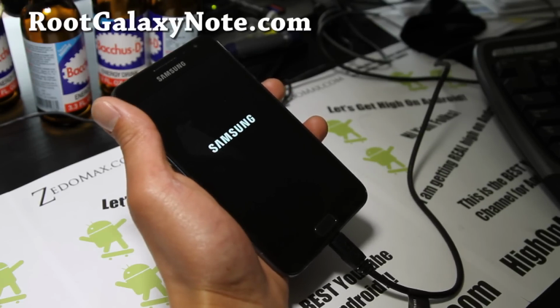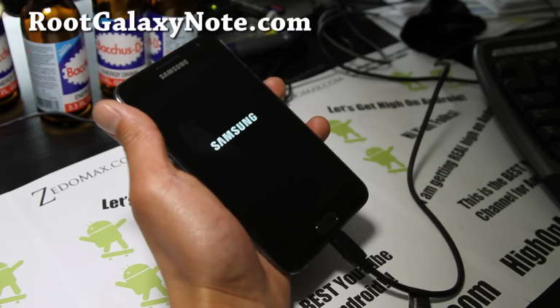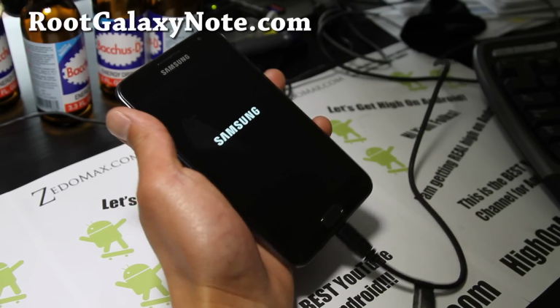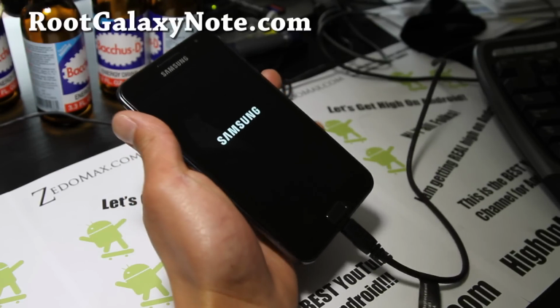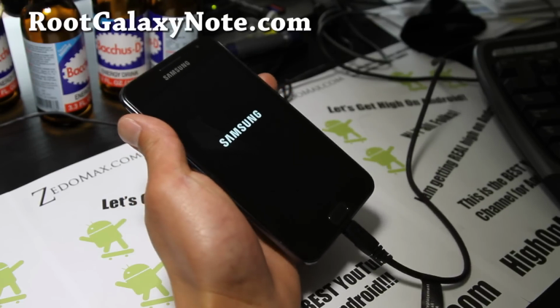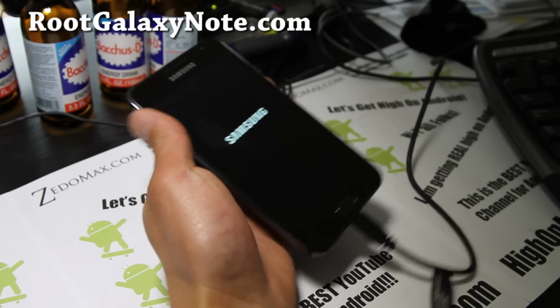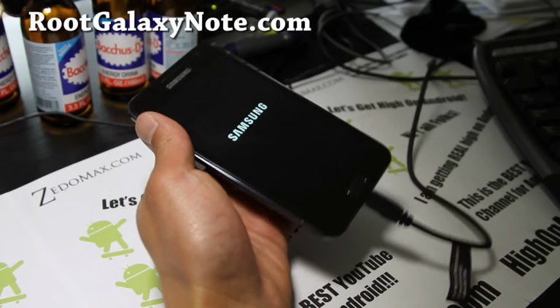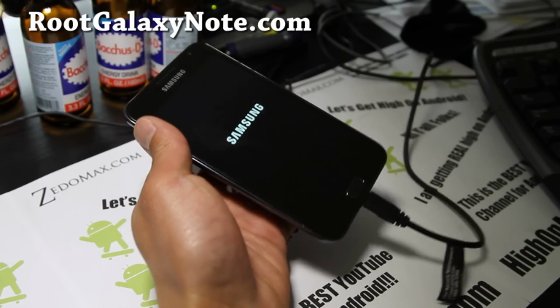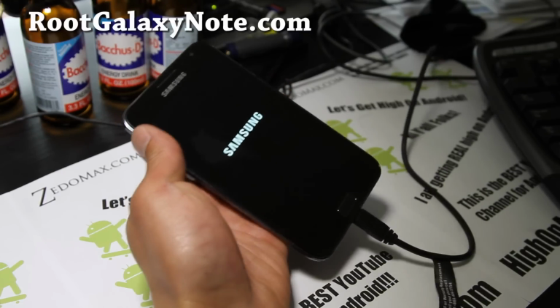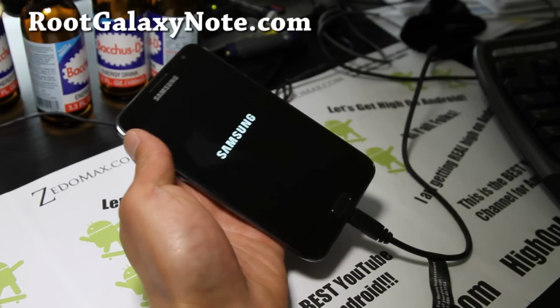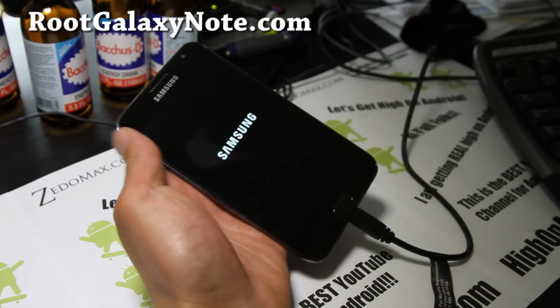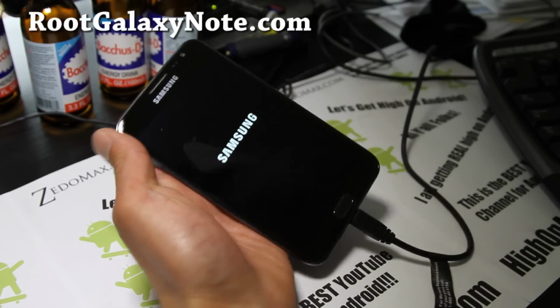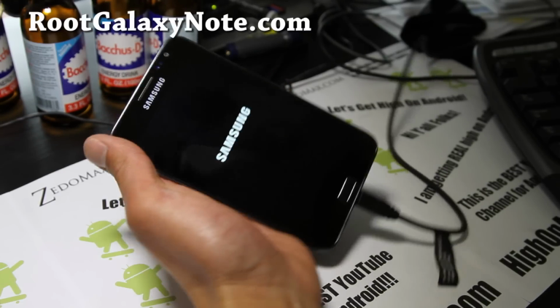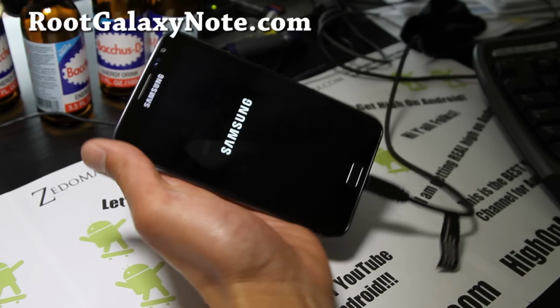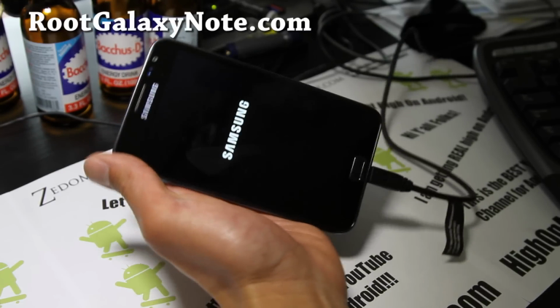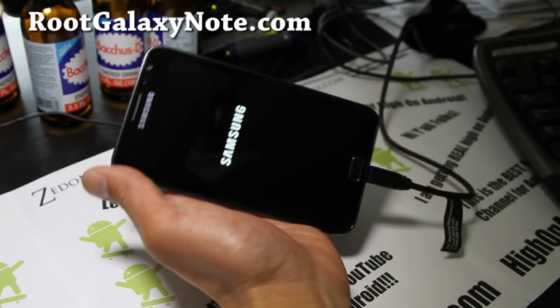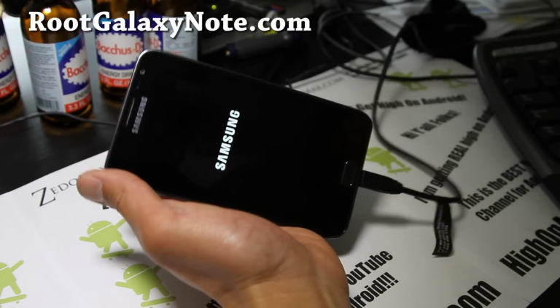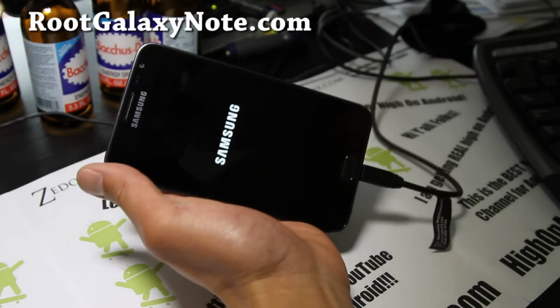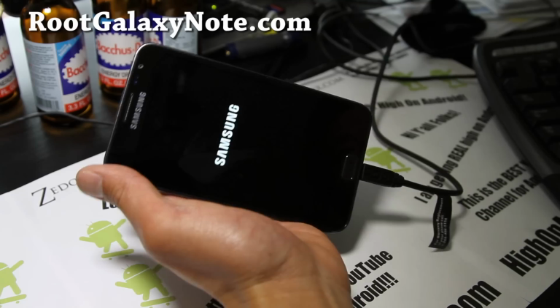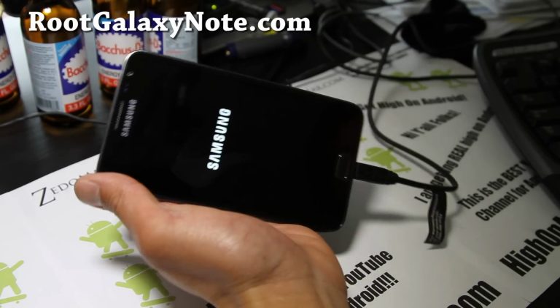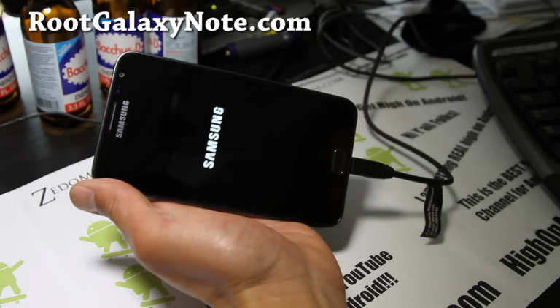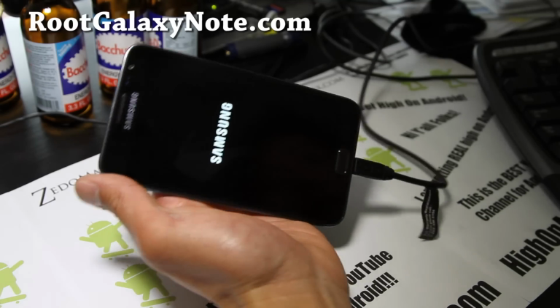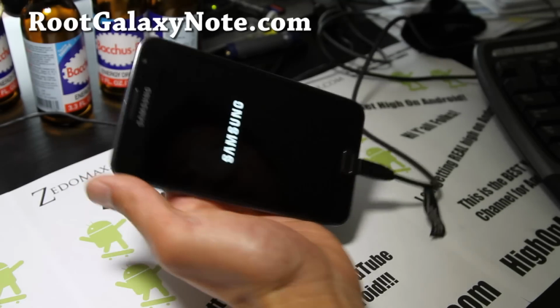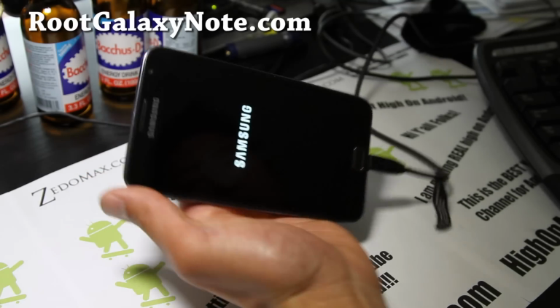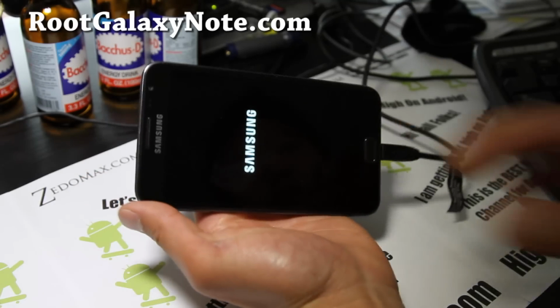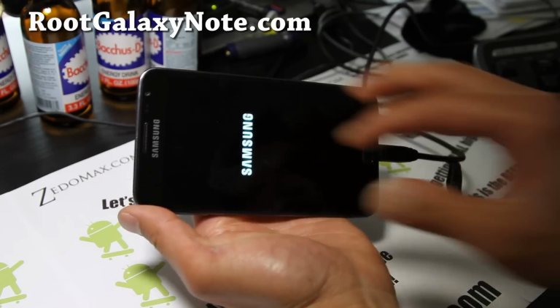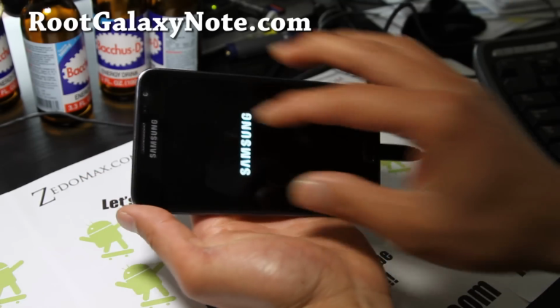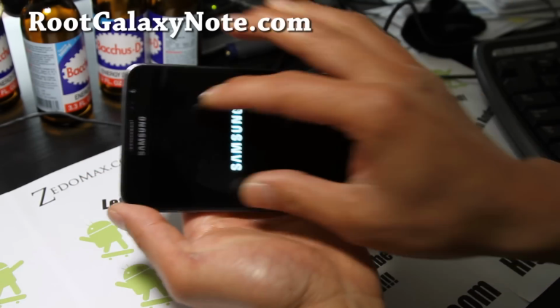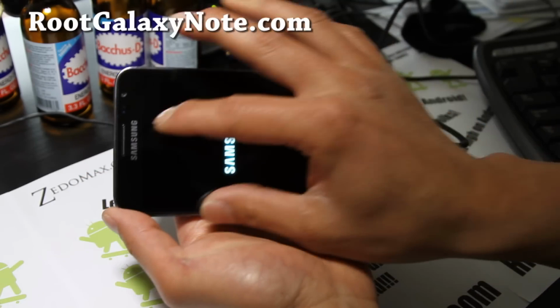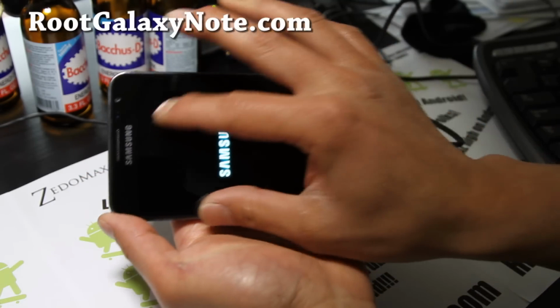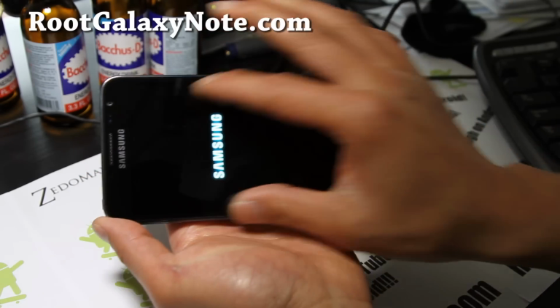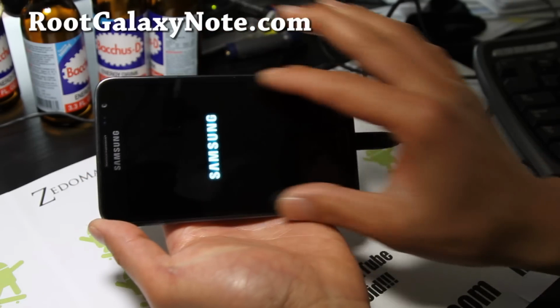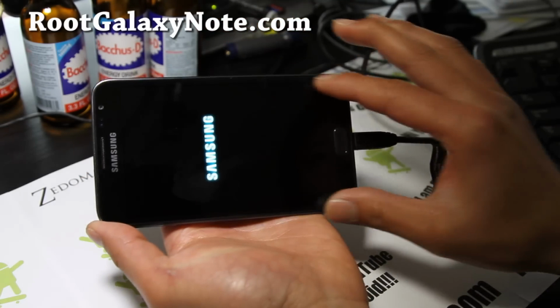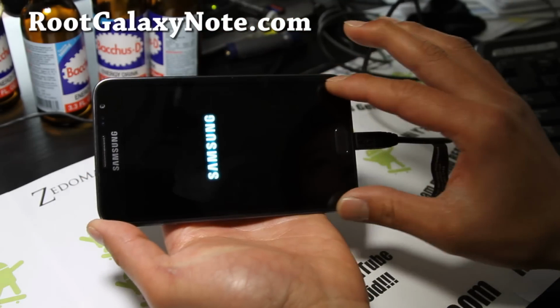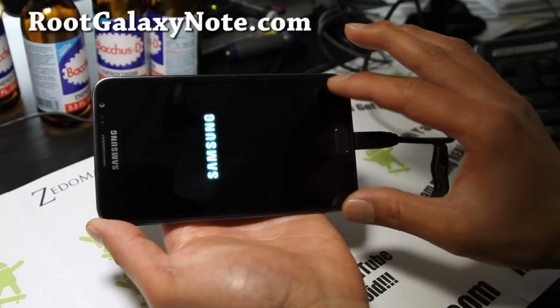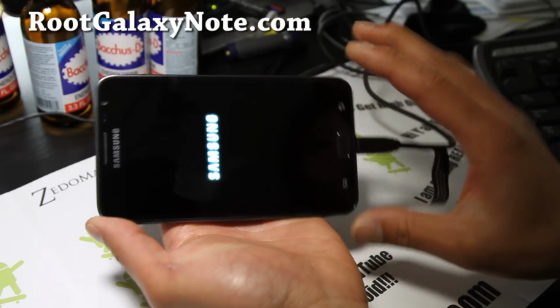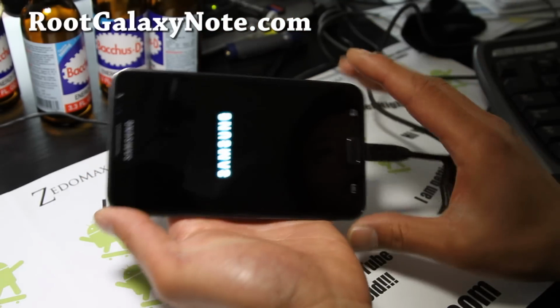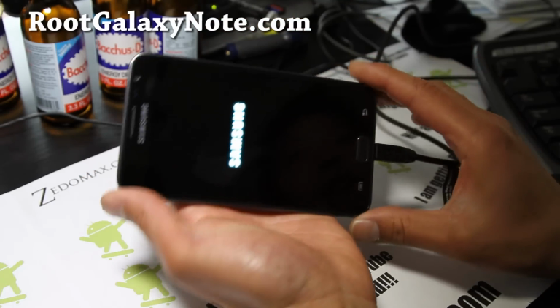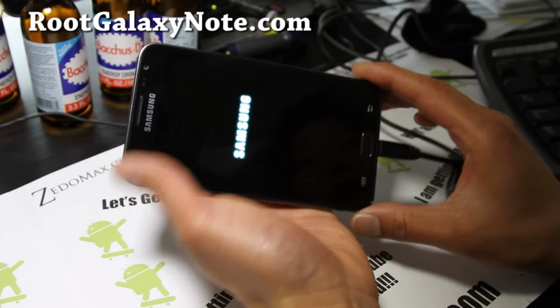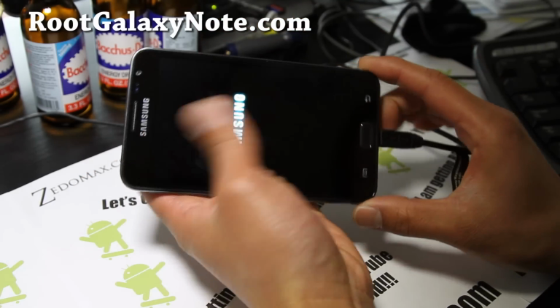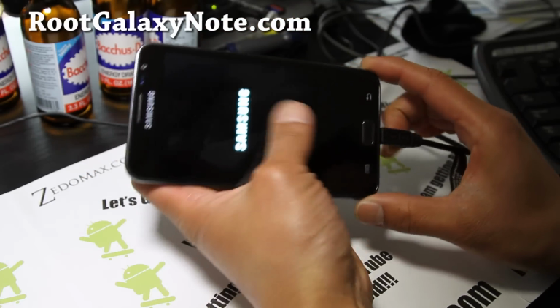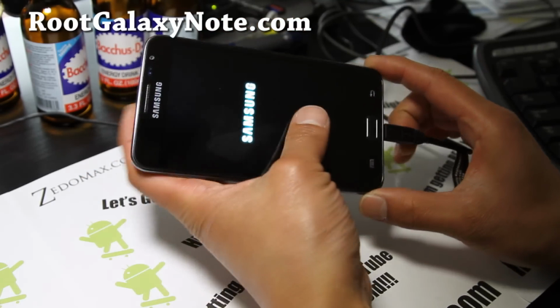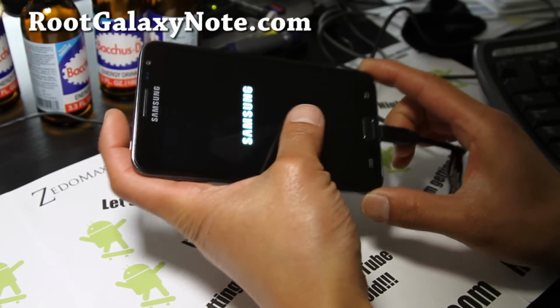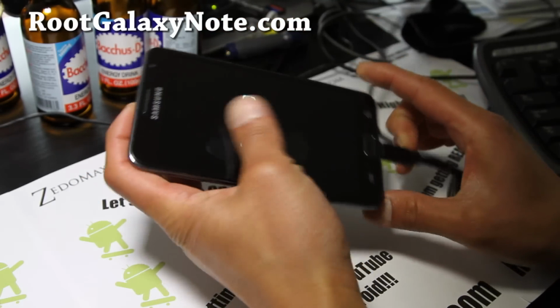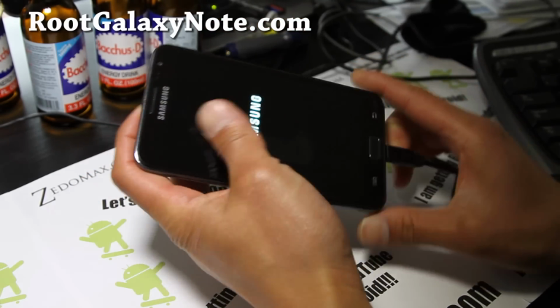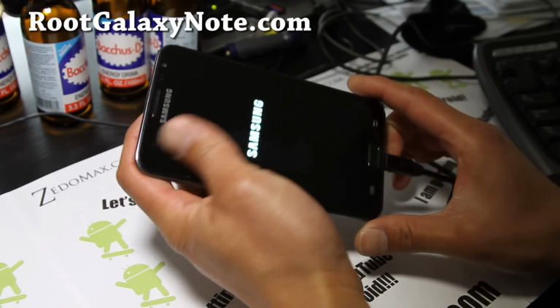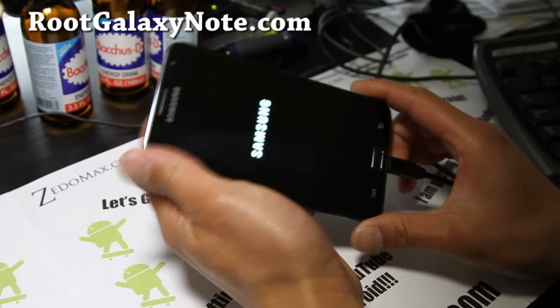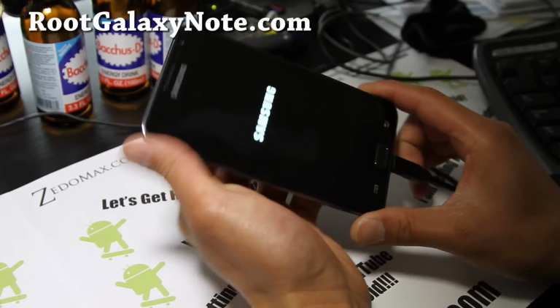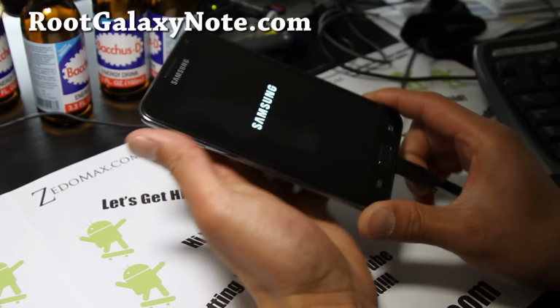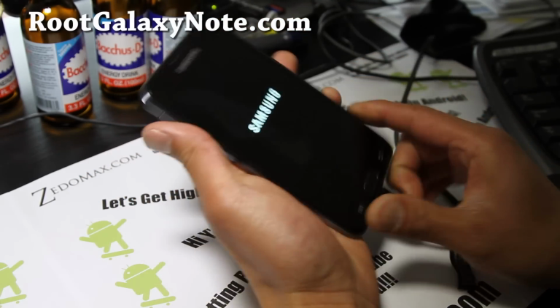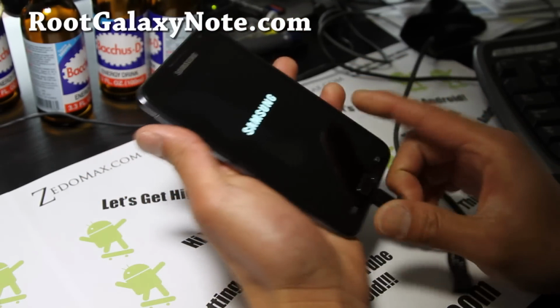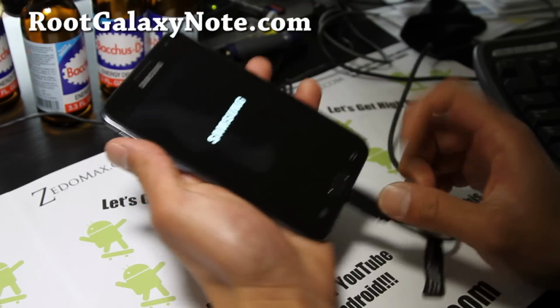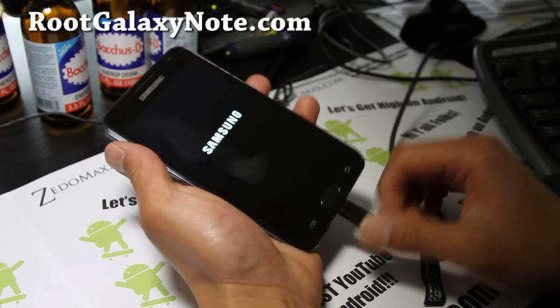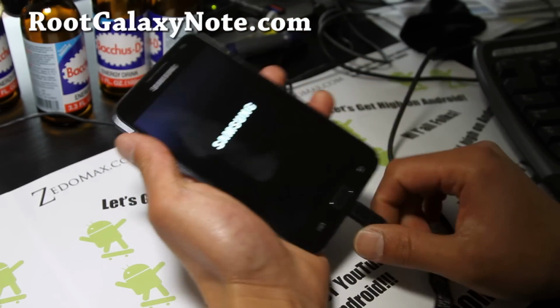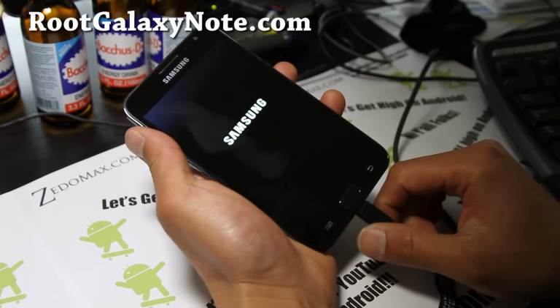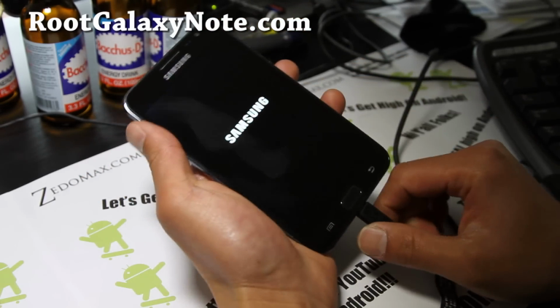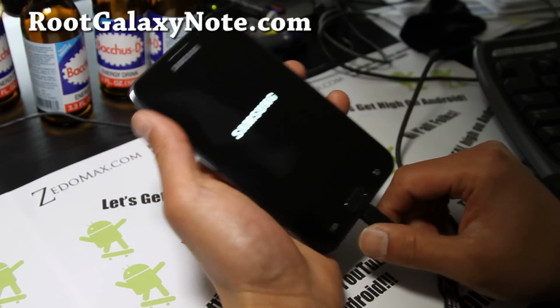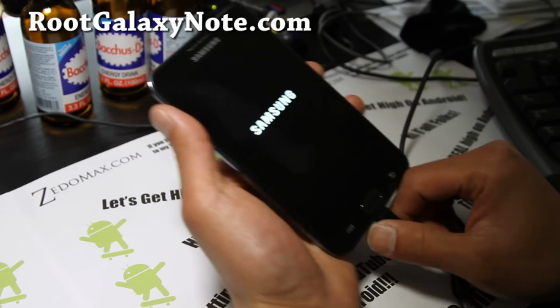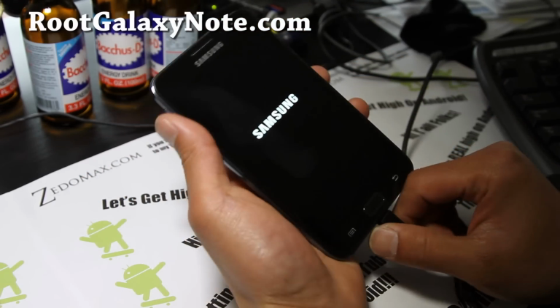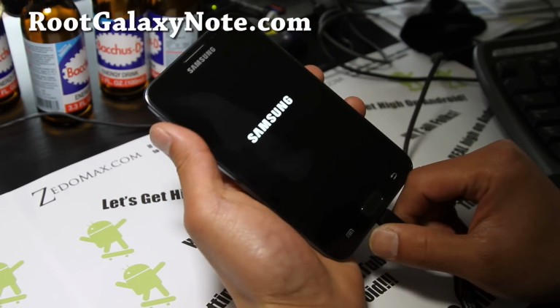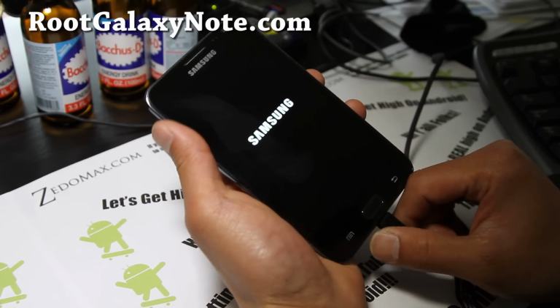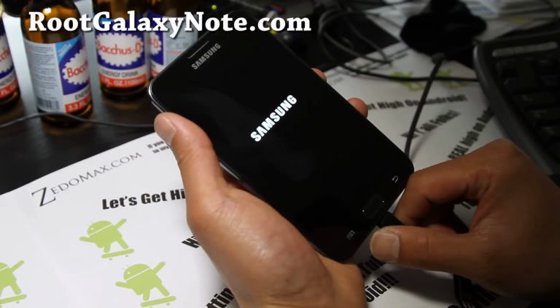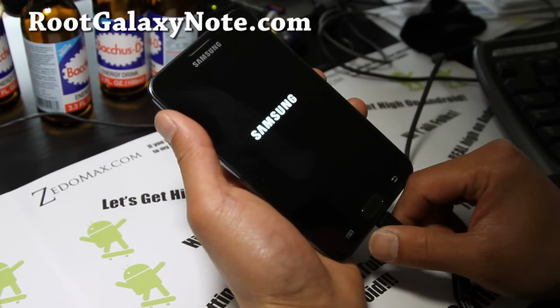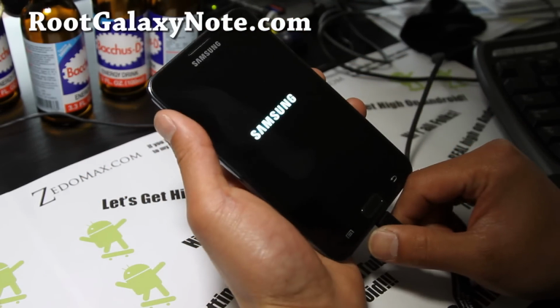This one also has an option to give you a tablet UI, so it looks like a tablet. So we're going to do that.